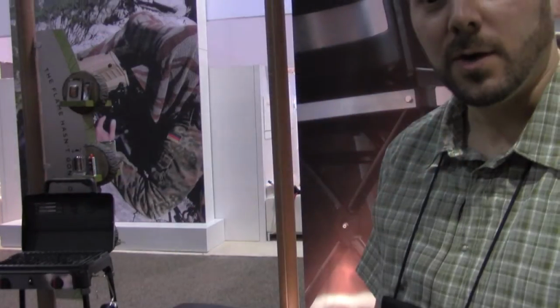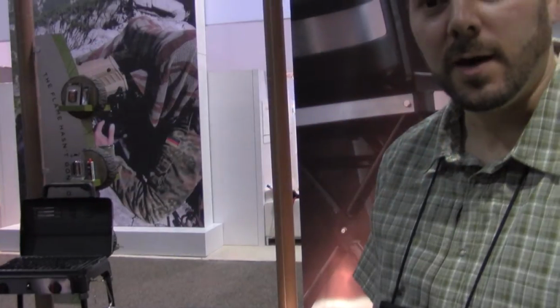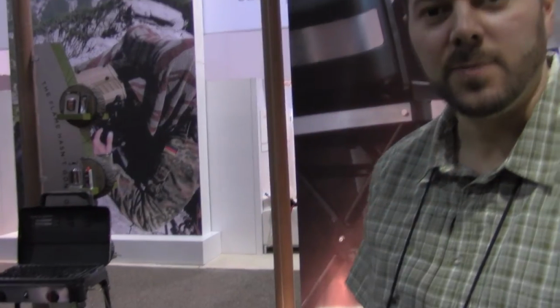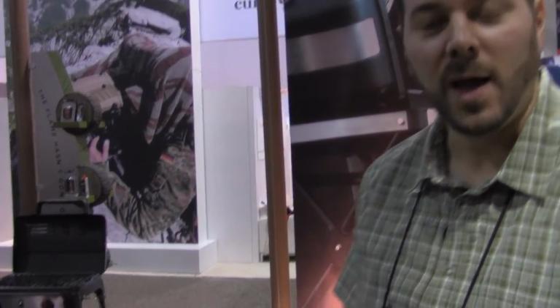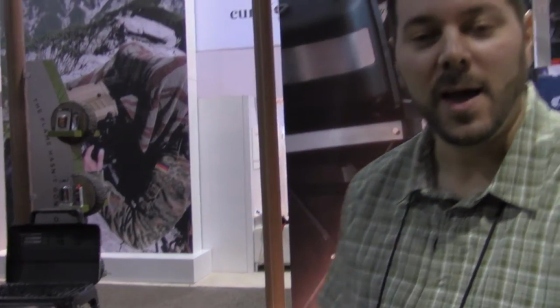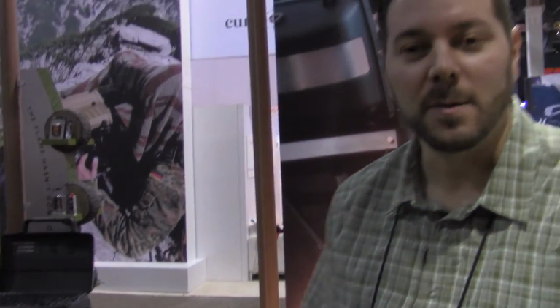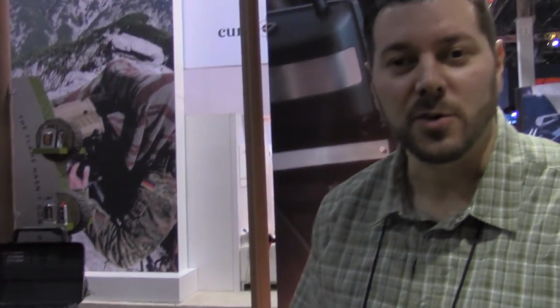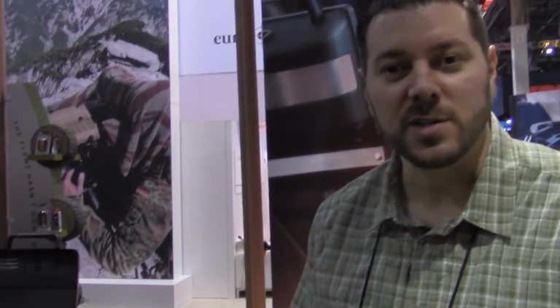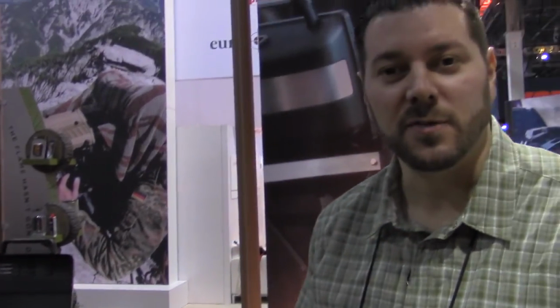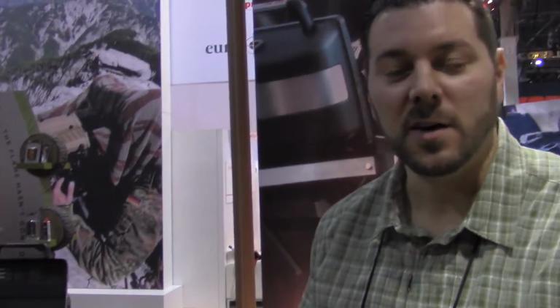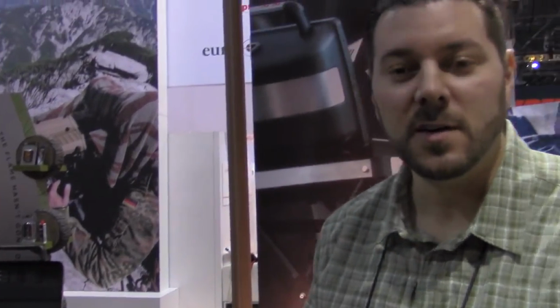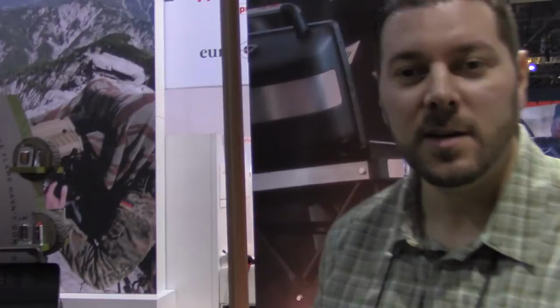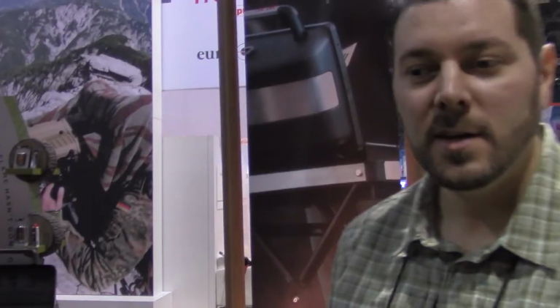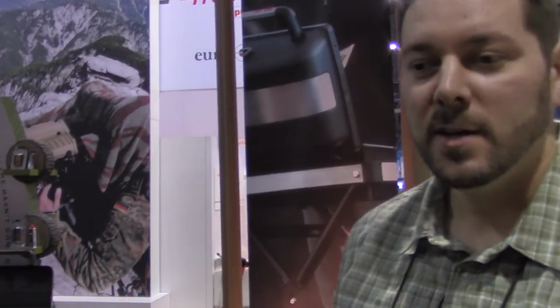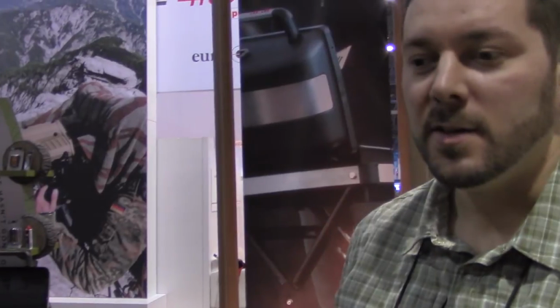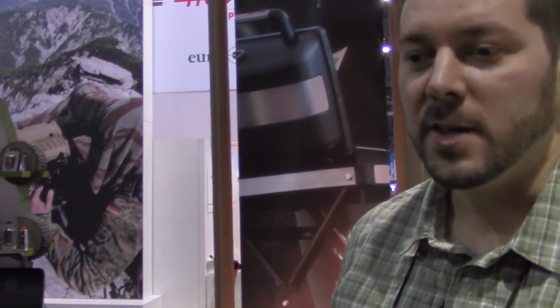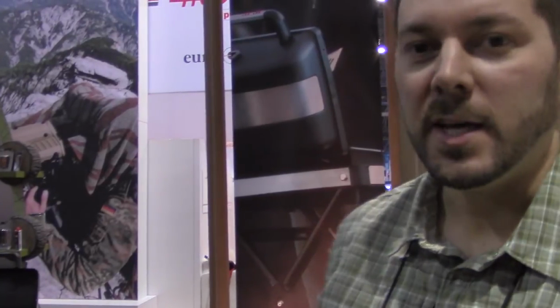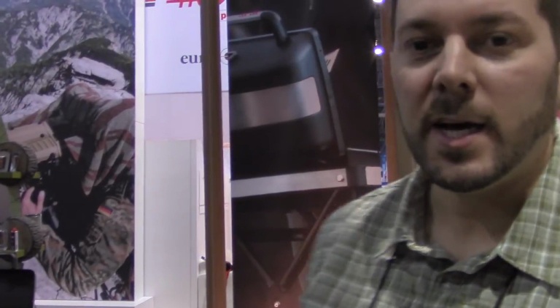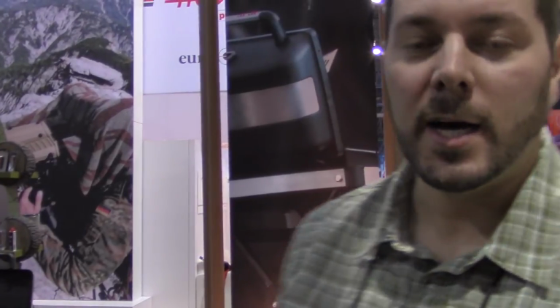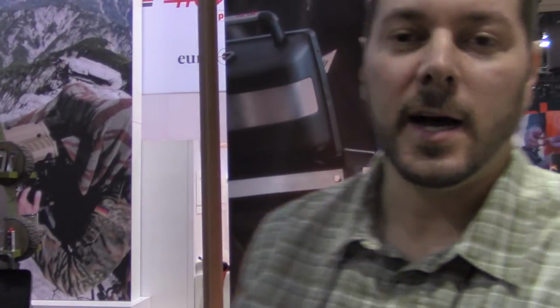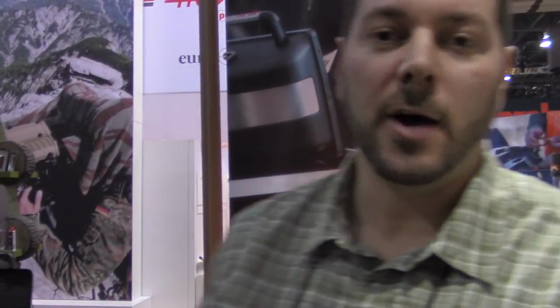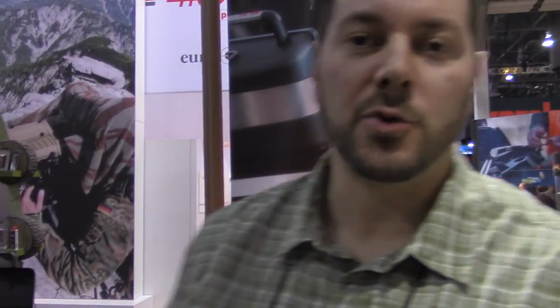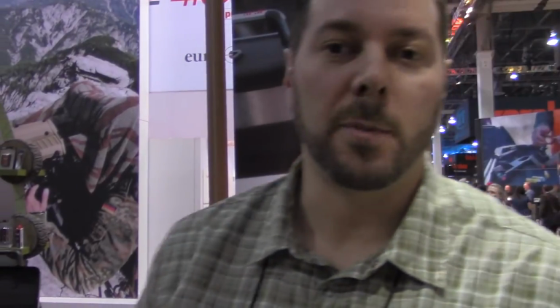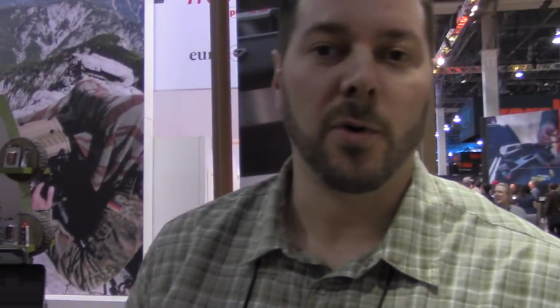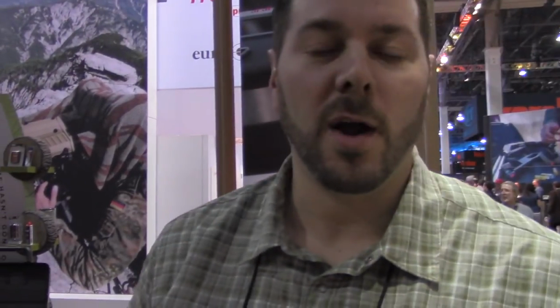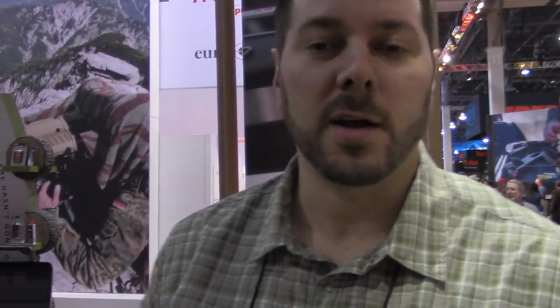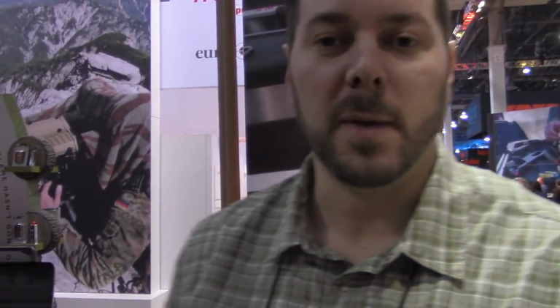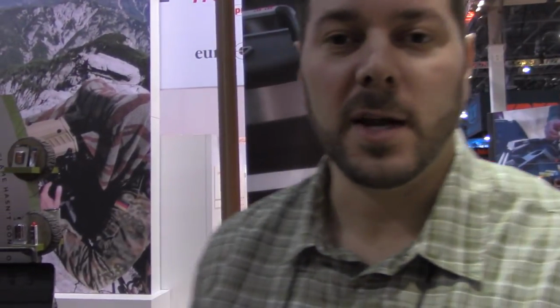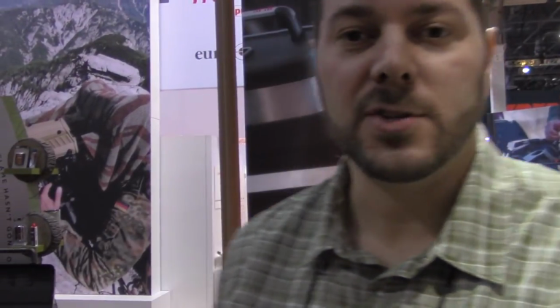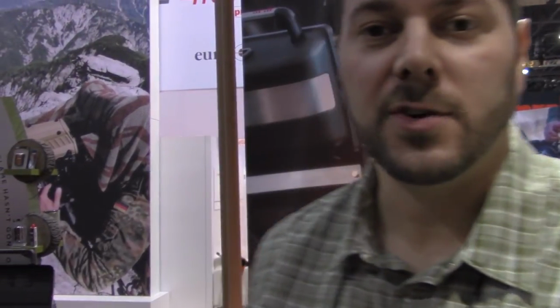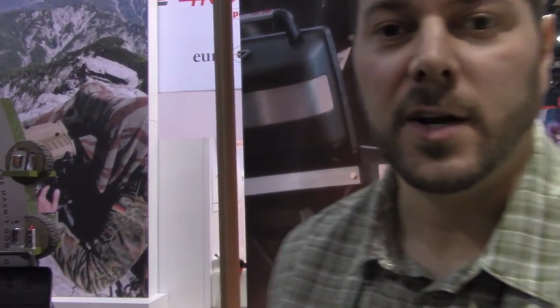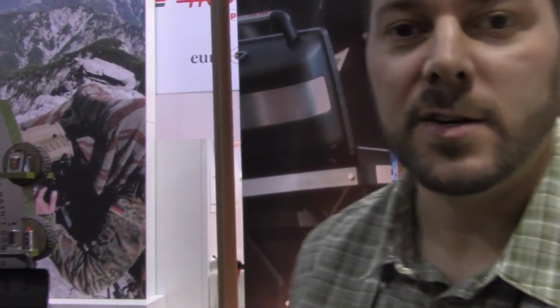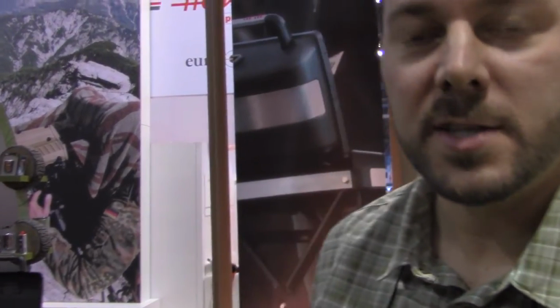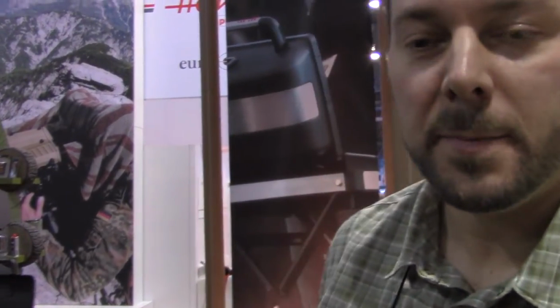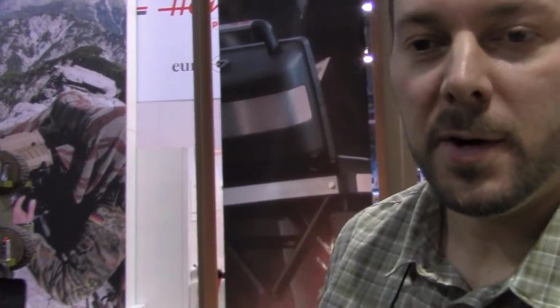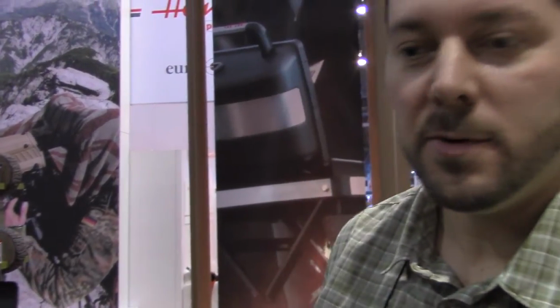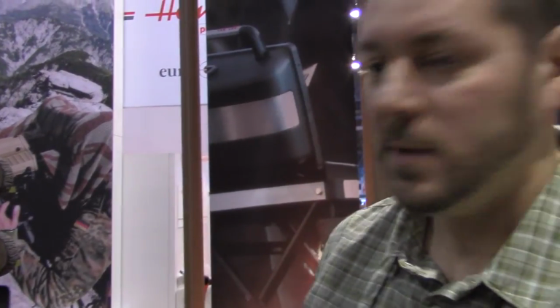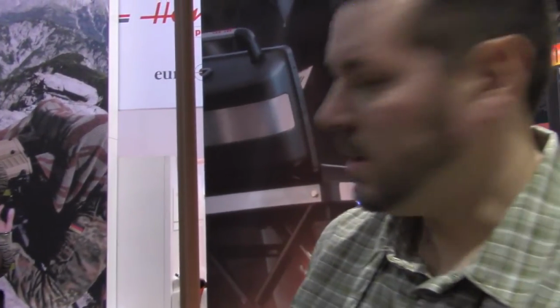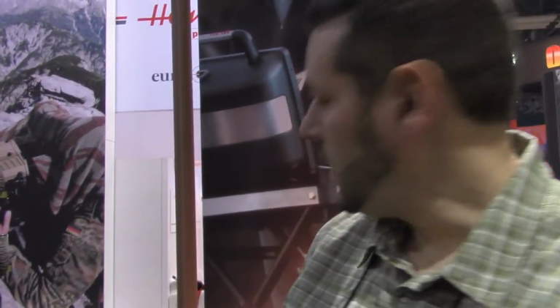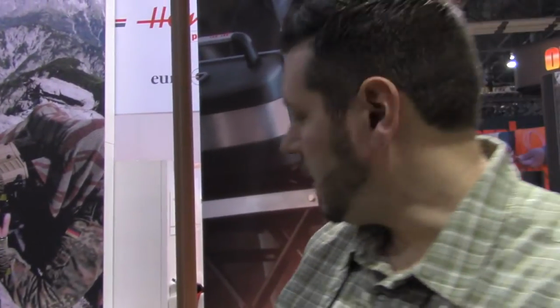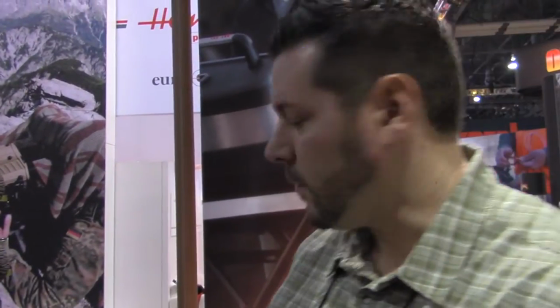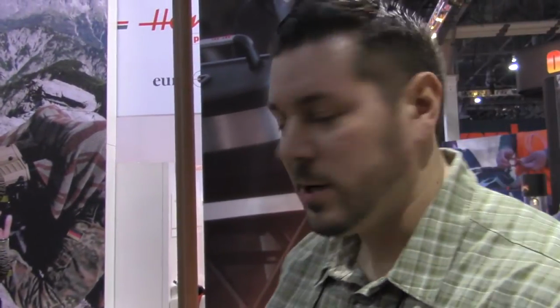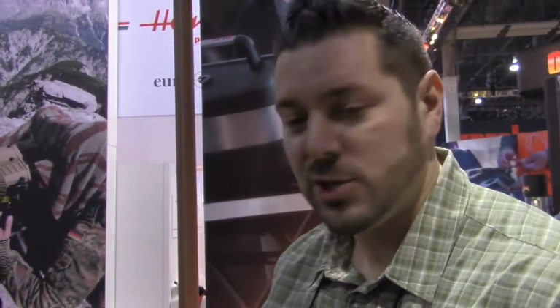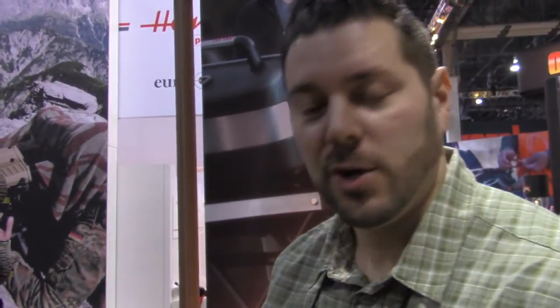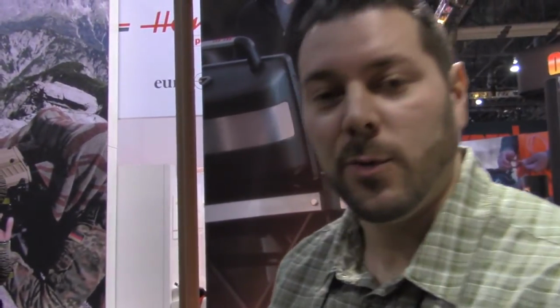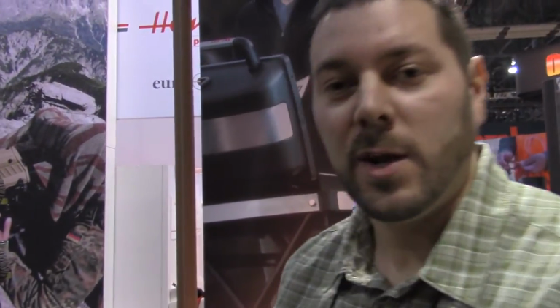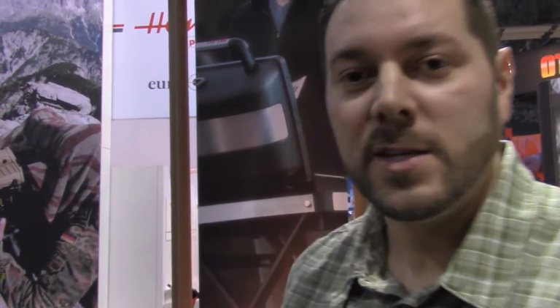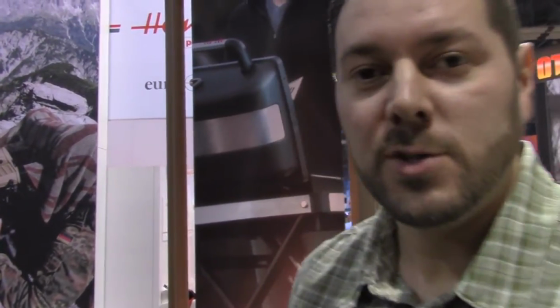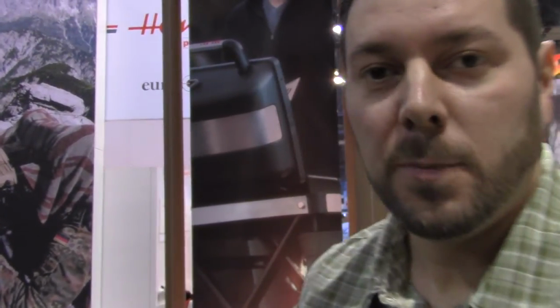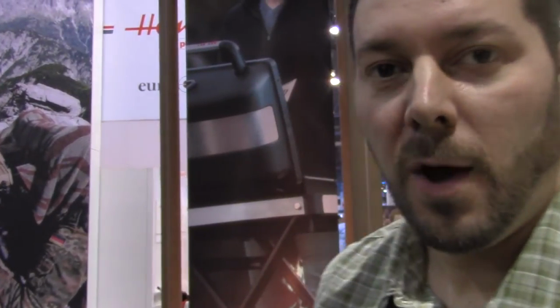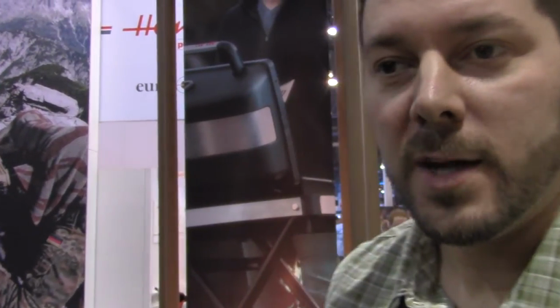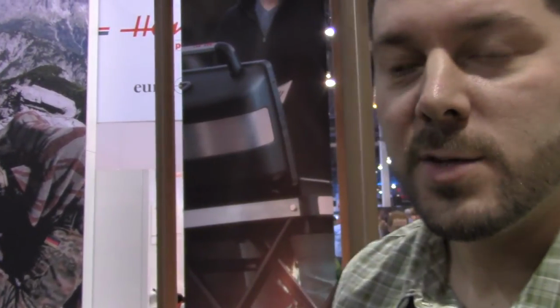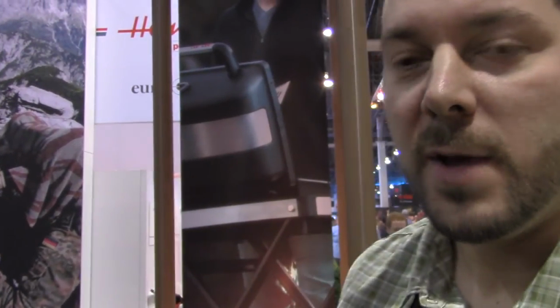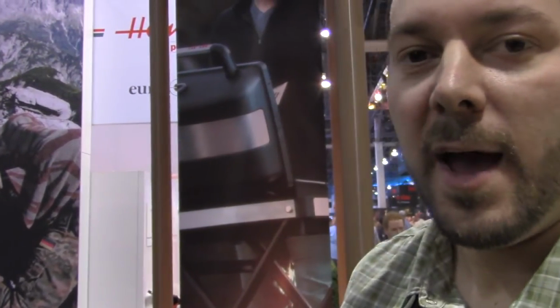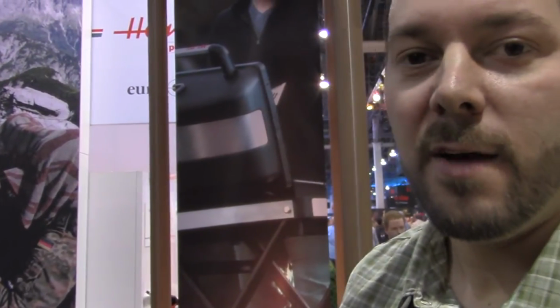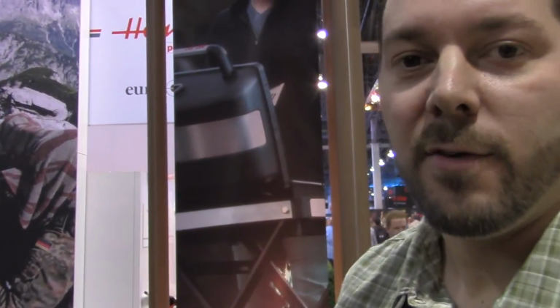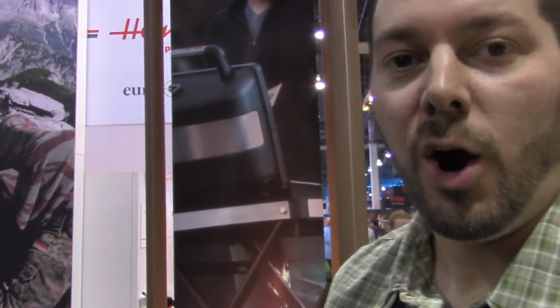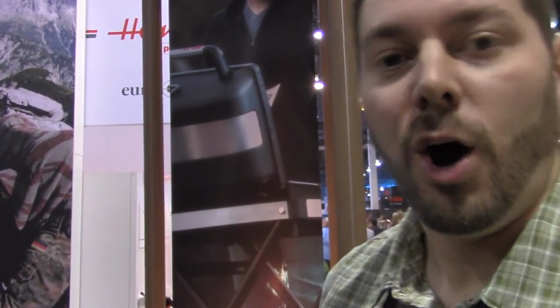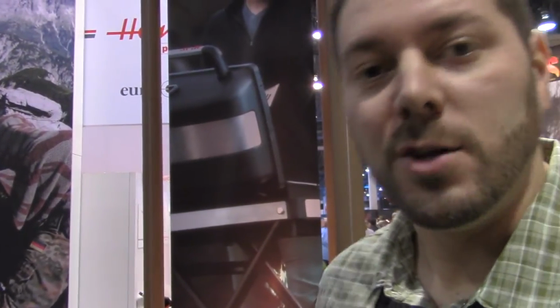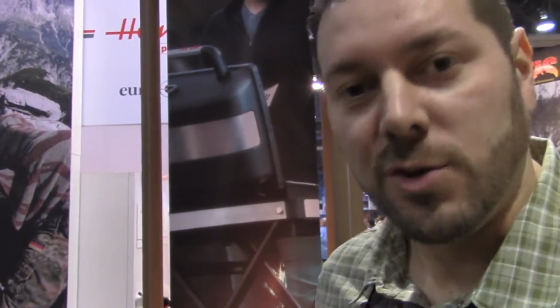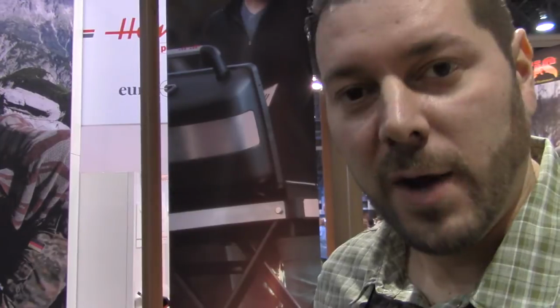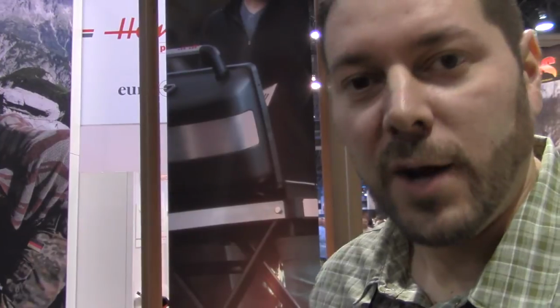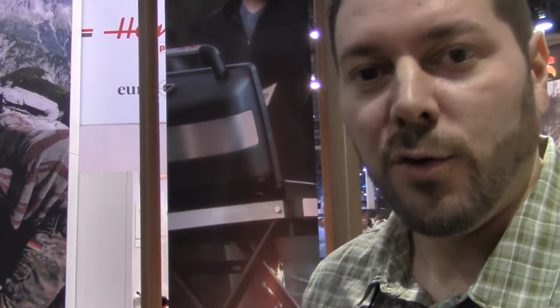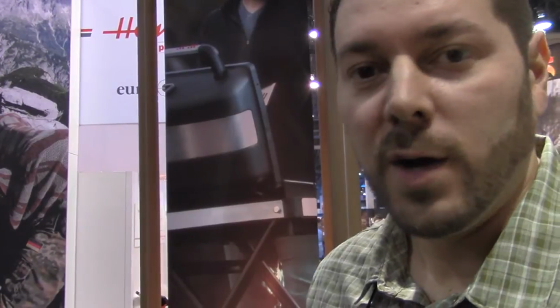Hi, I'm Chris Funk, the outdoor product manager here at Zippo. I want to show you one of these new products we have — our all-terrain grill.